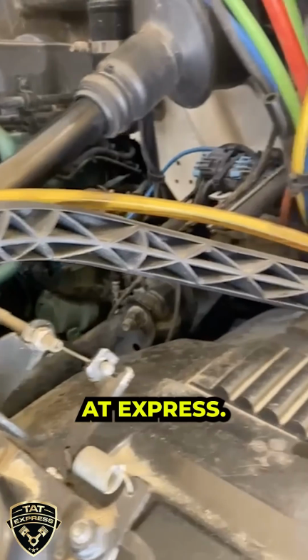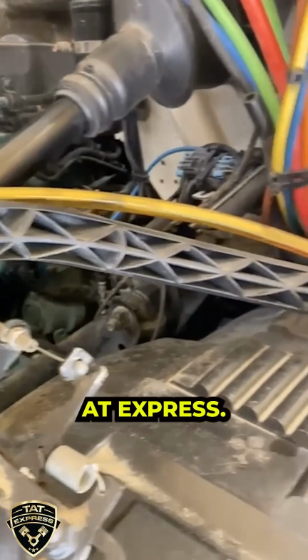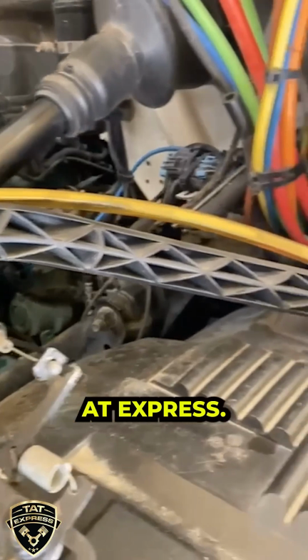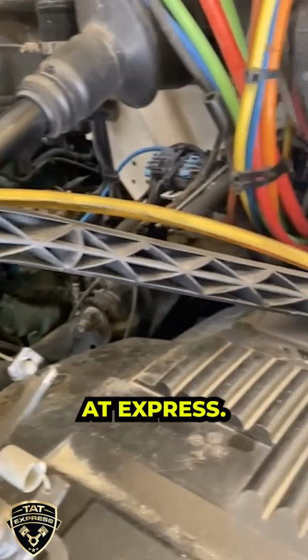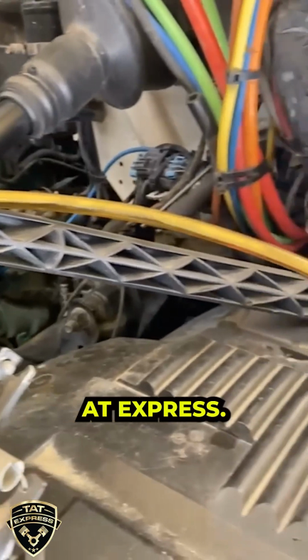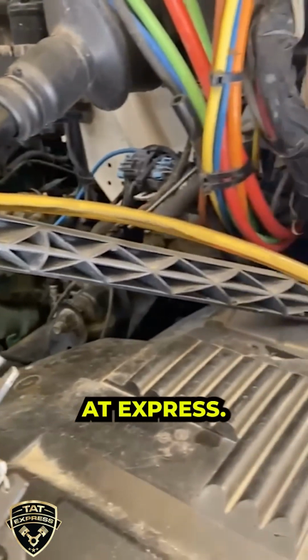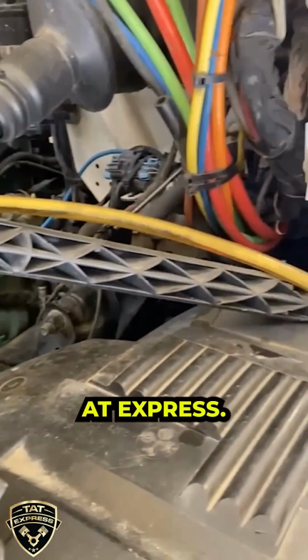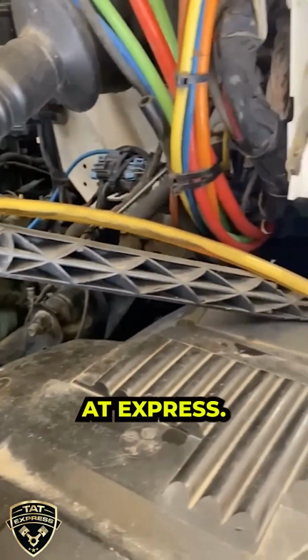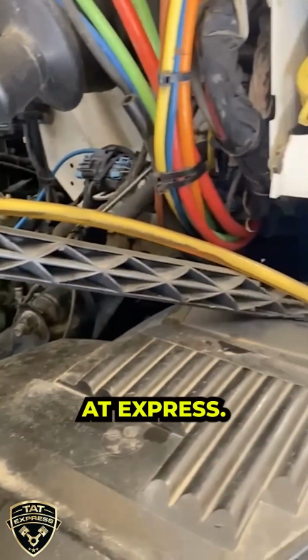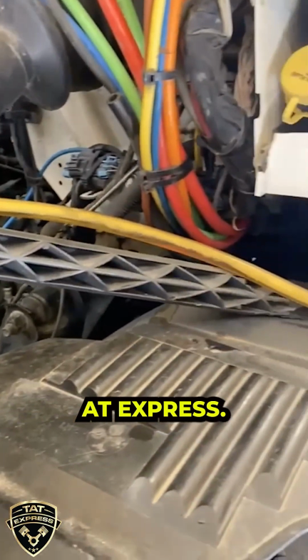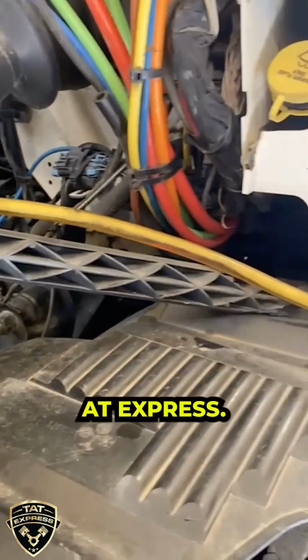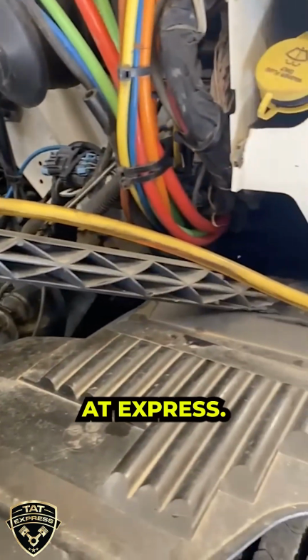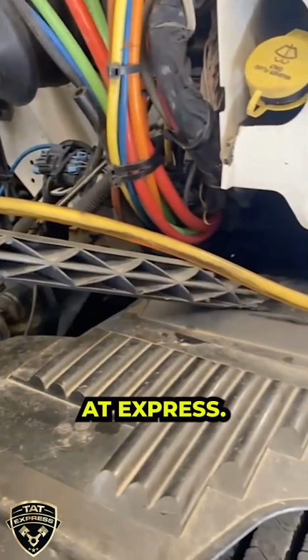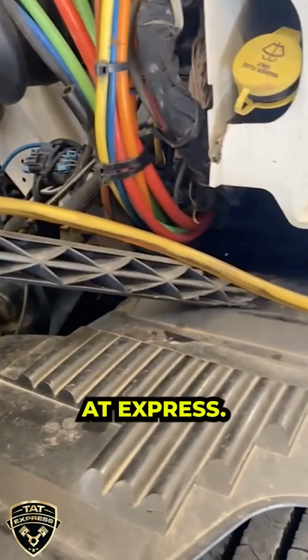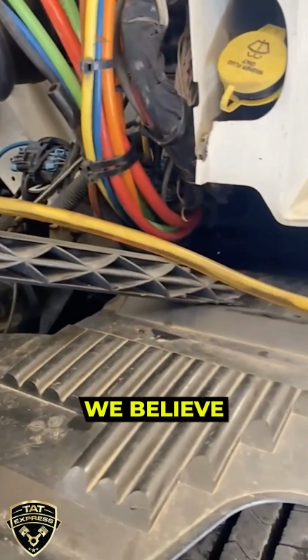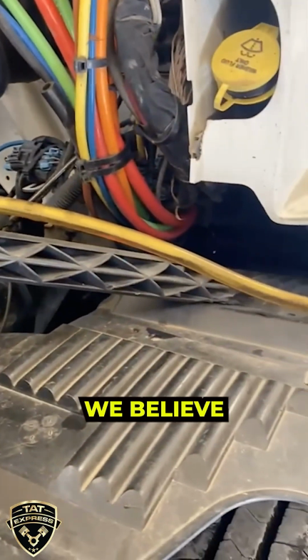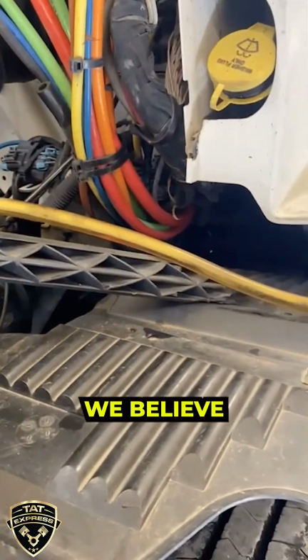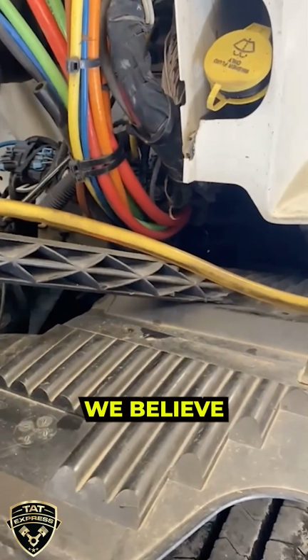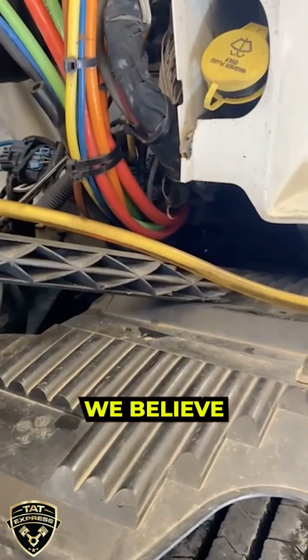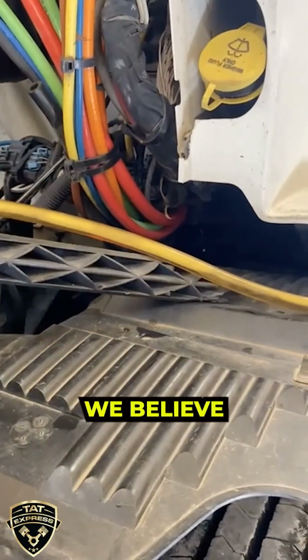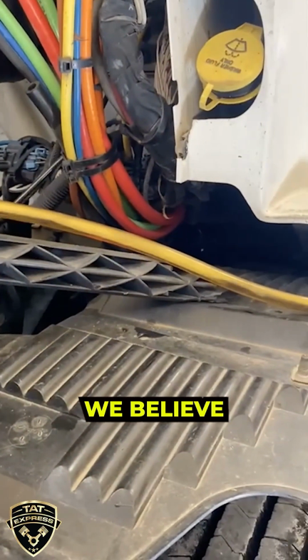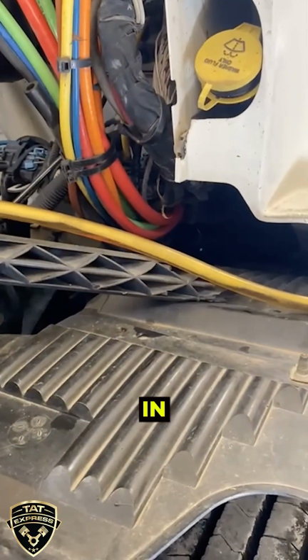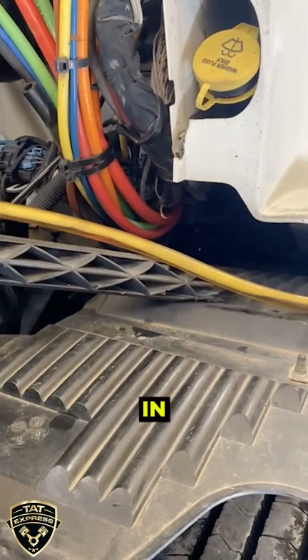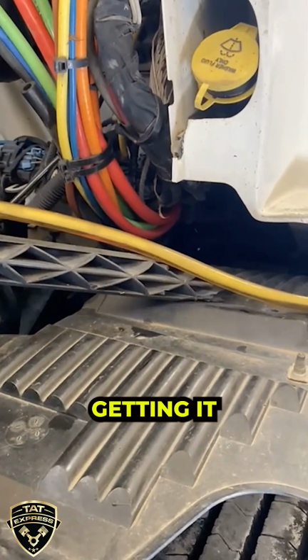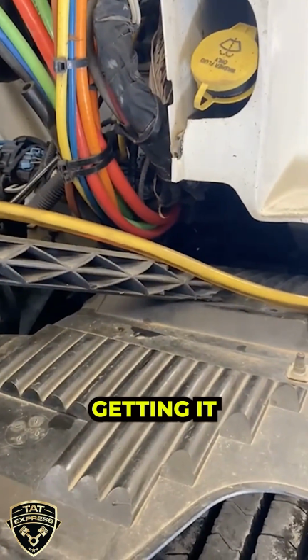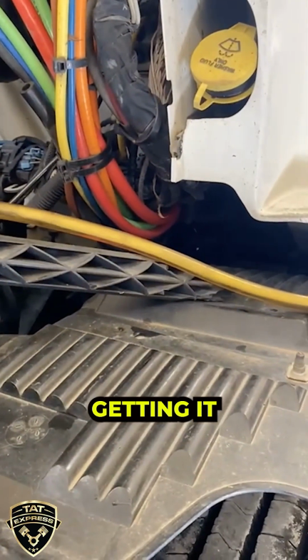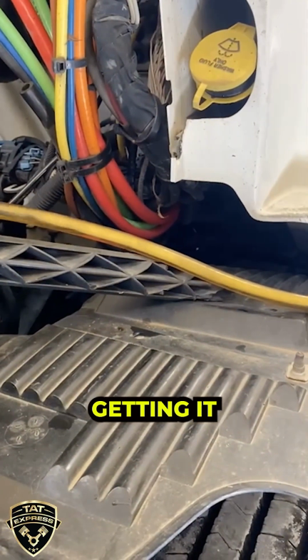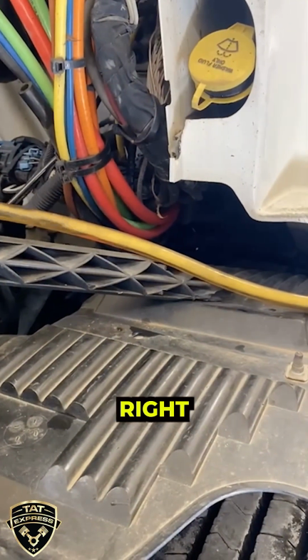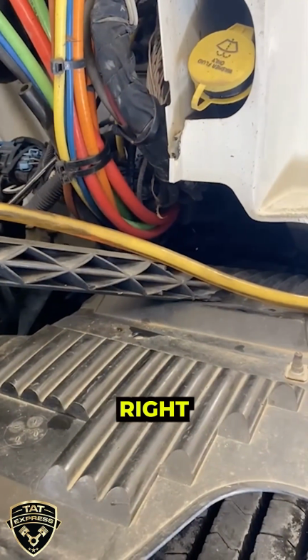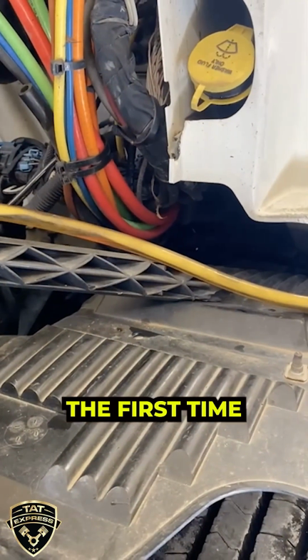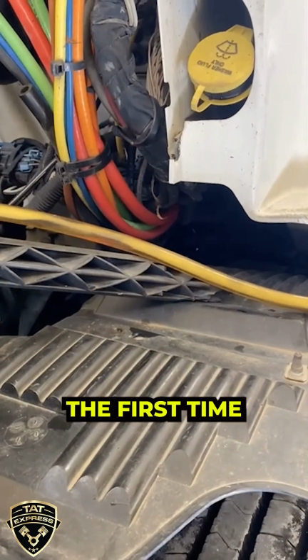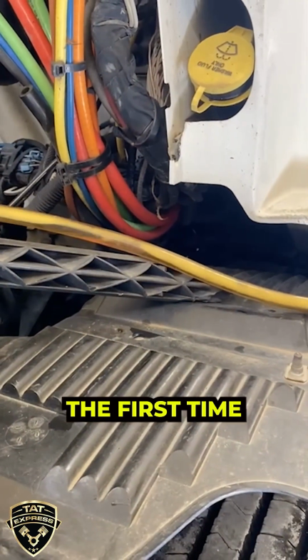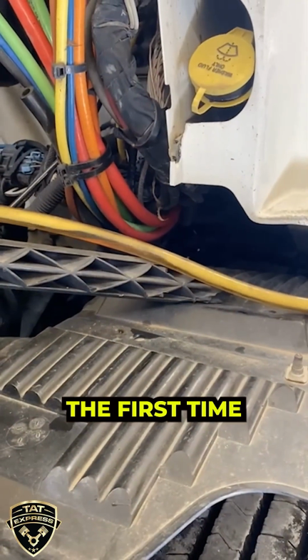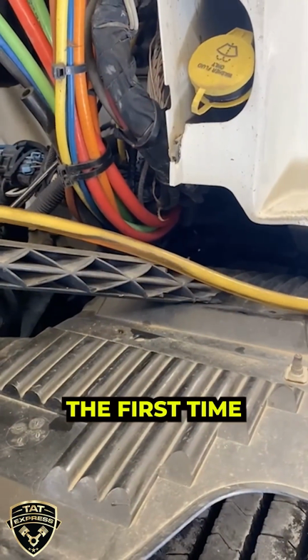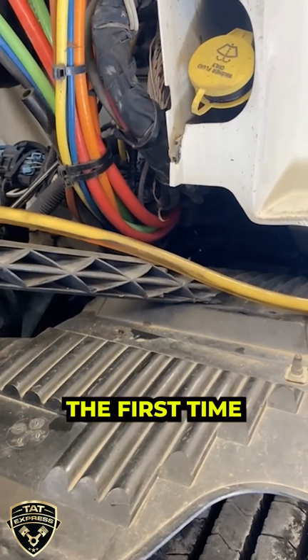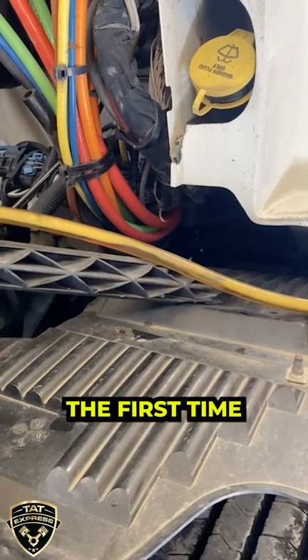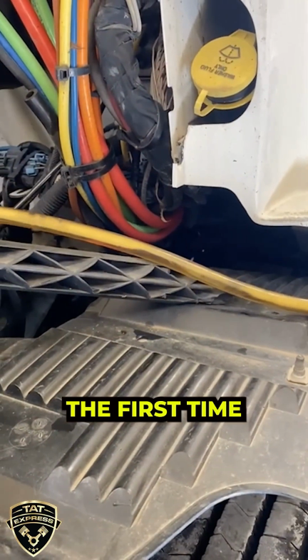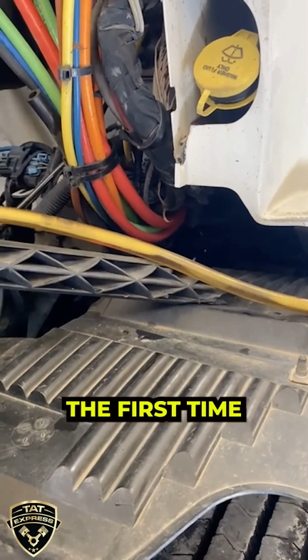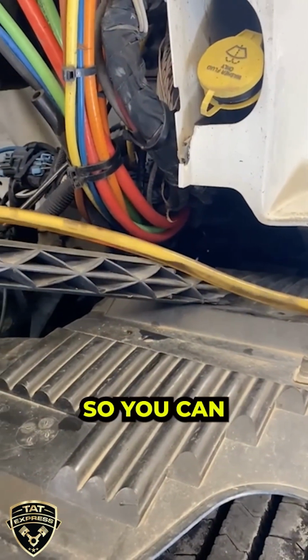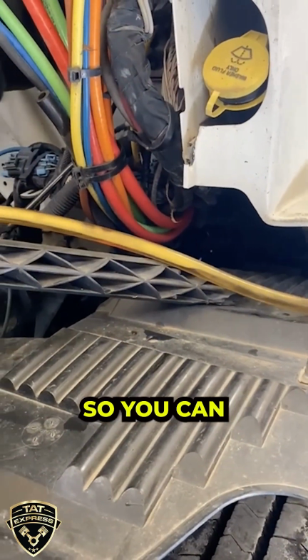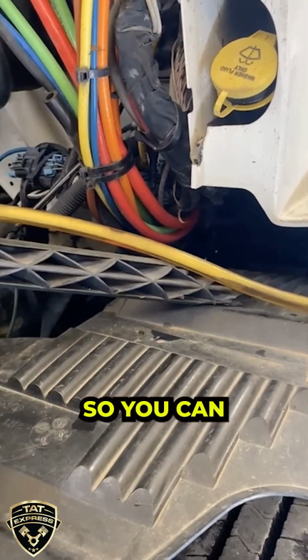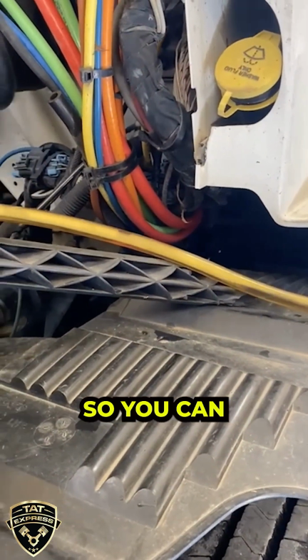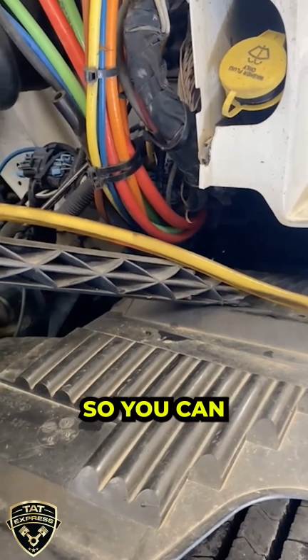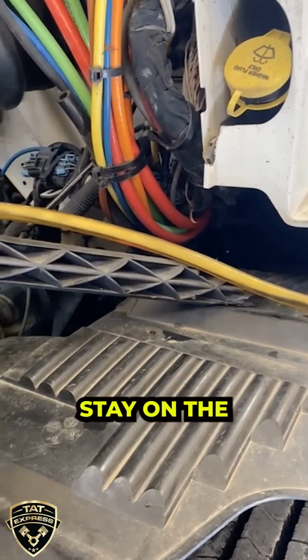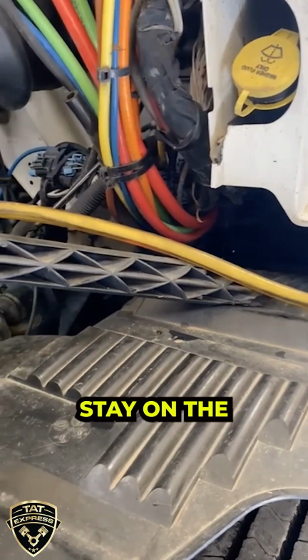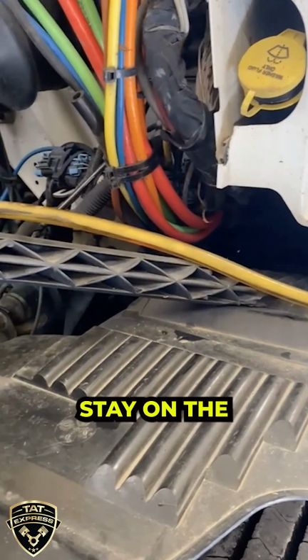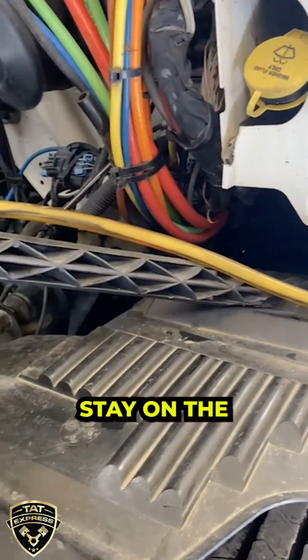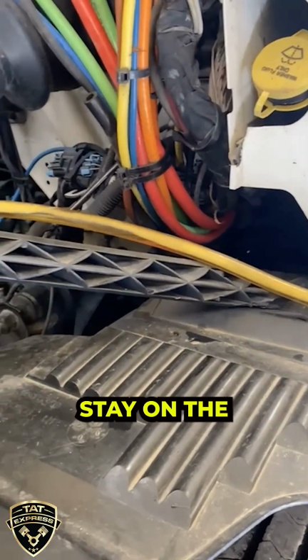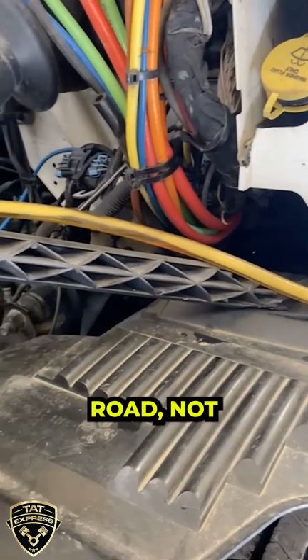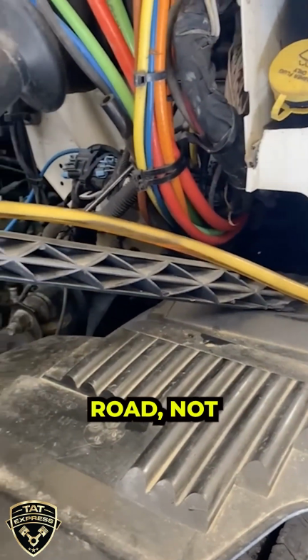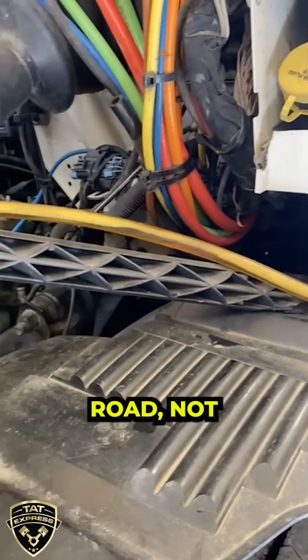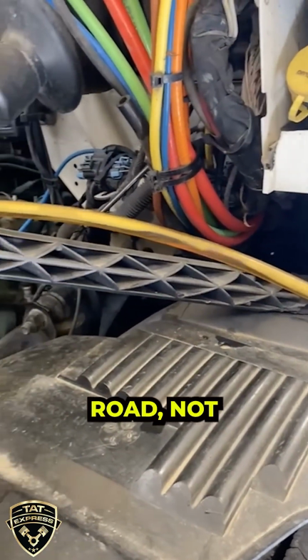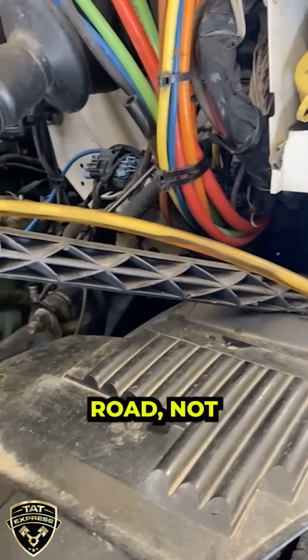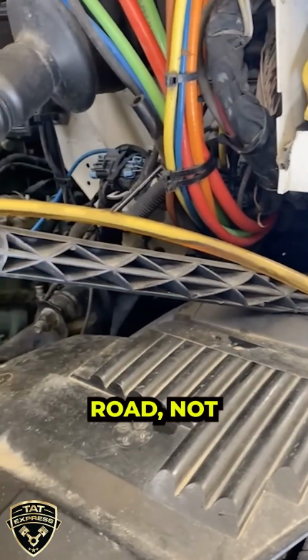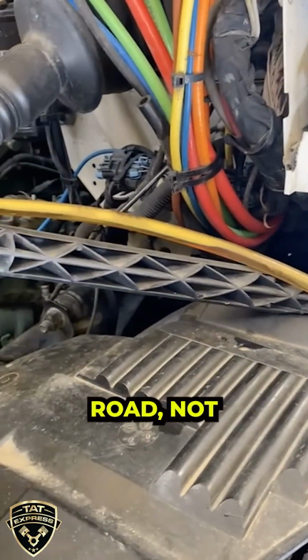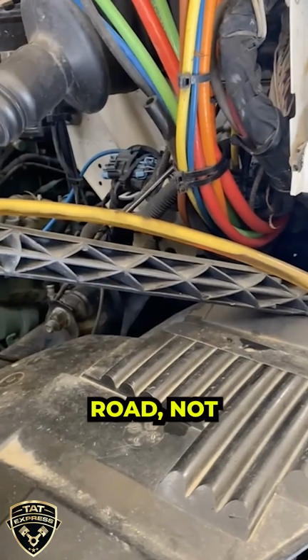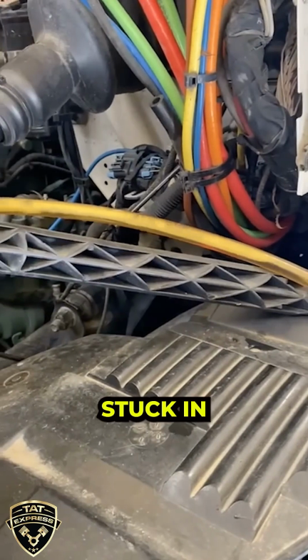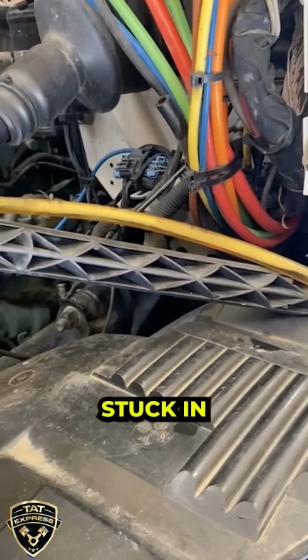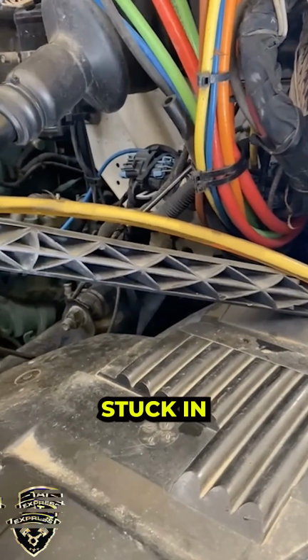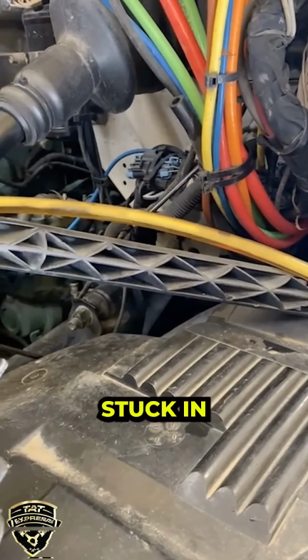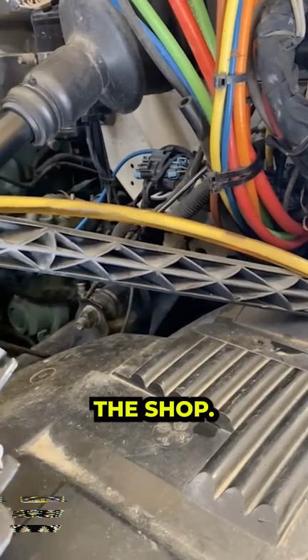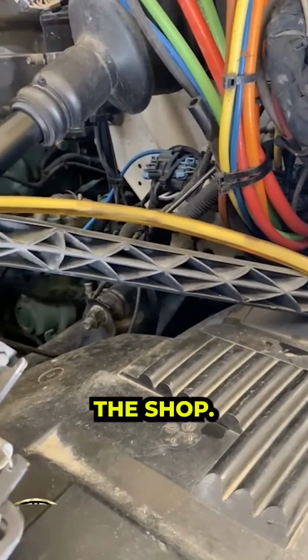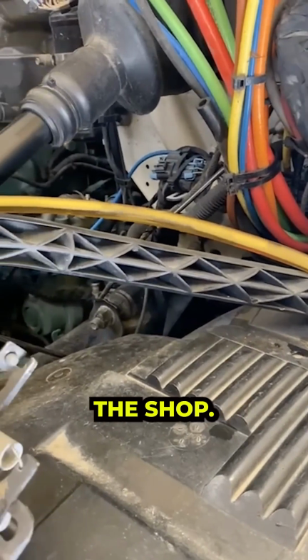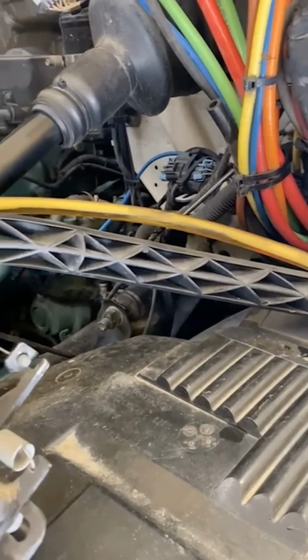At TAT Express, we believe in getting it right the first time, so you can stay on the road, not stuck in the shop.